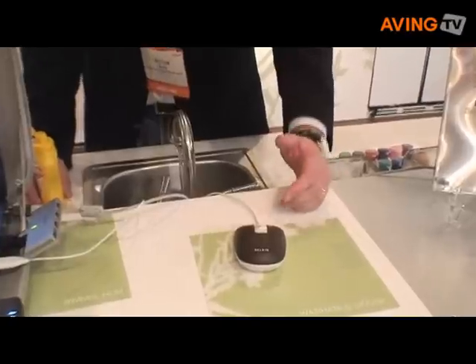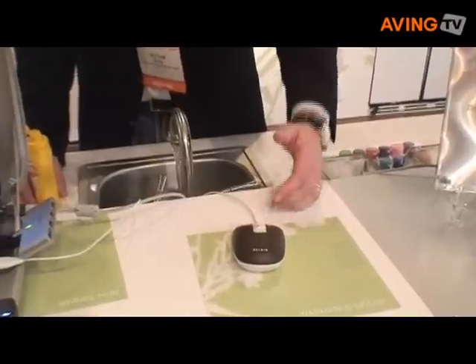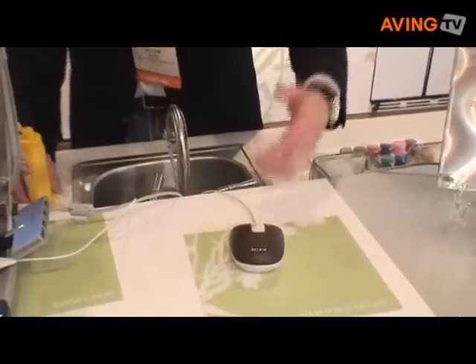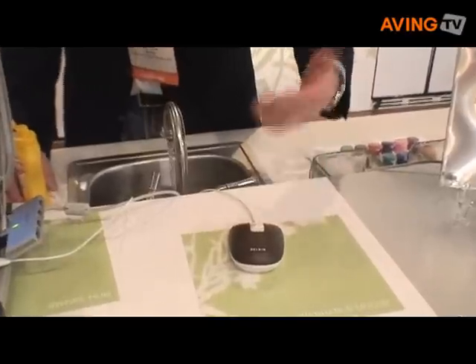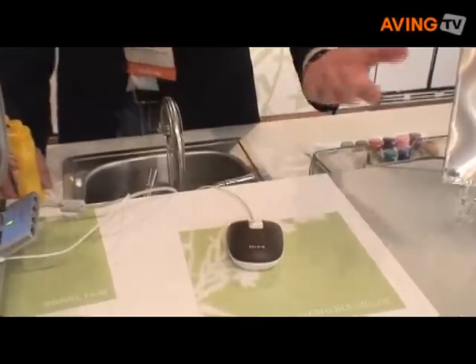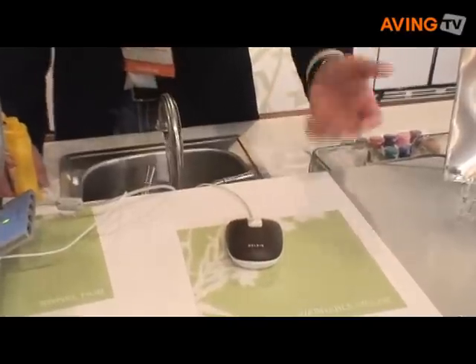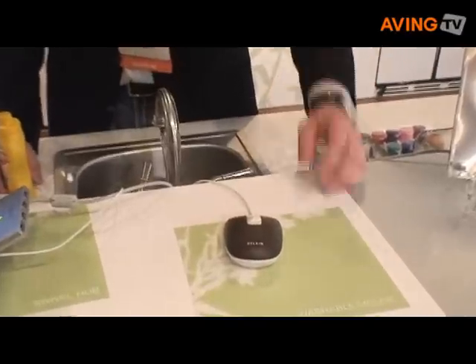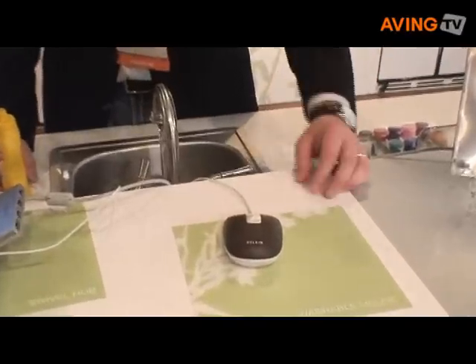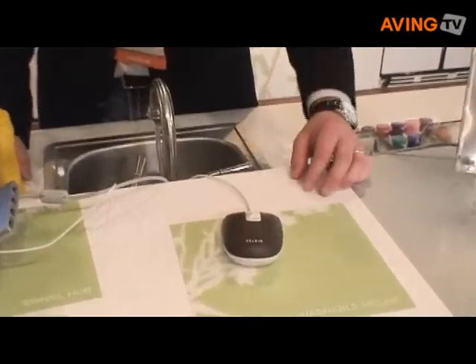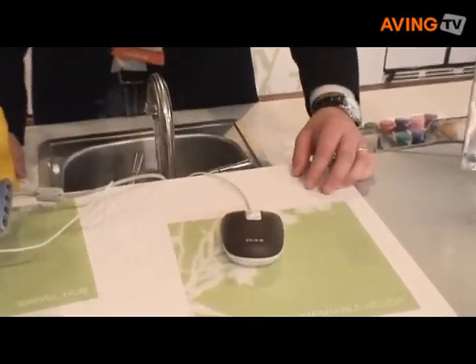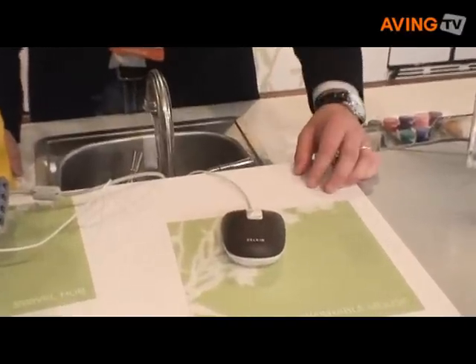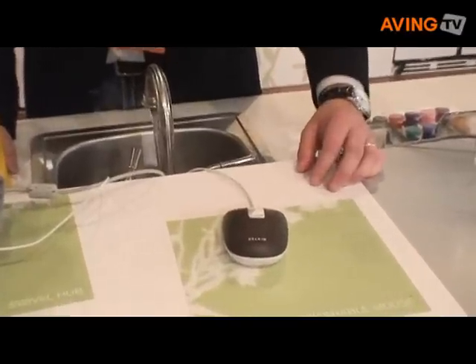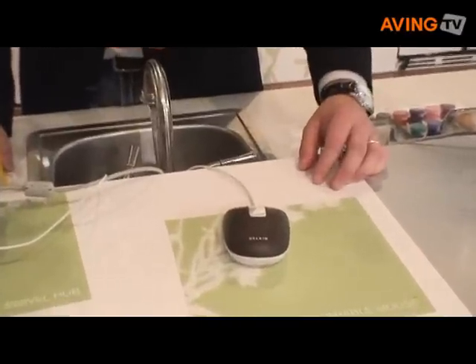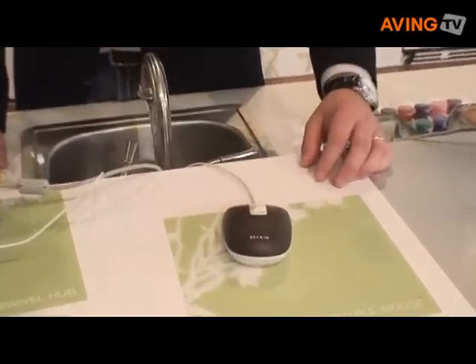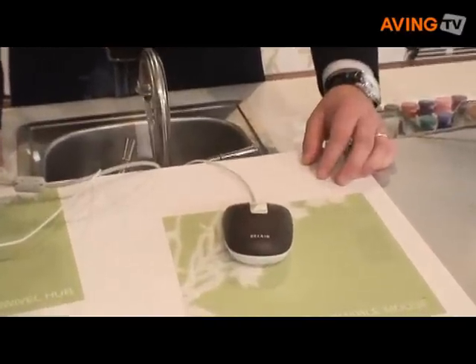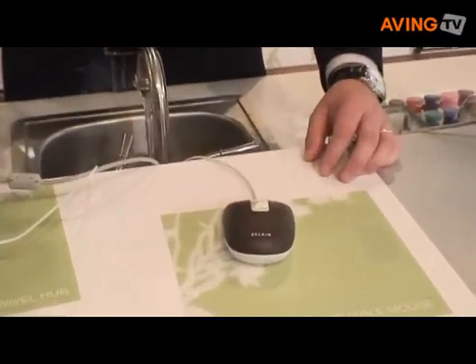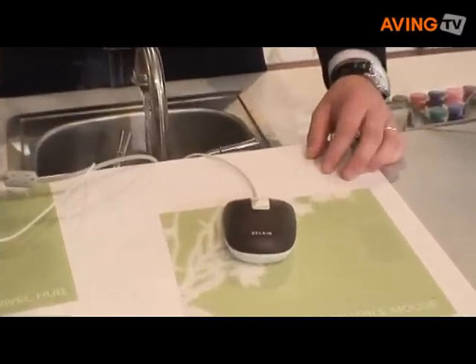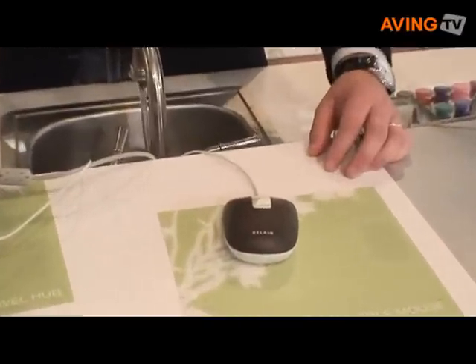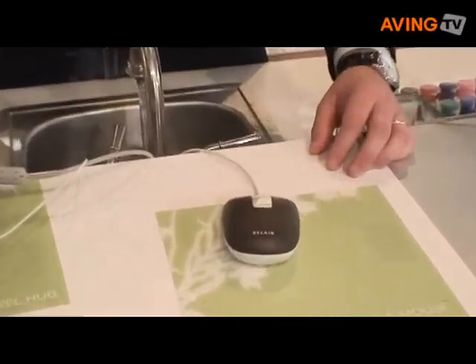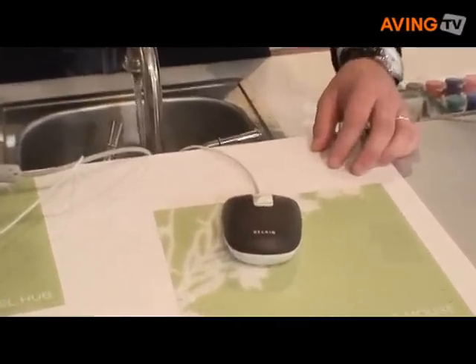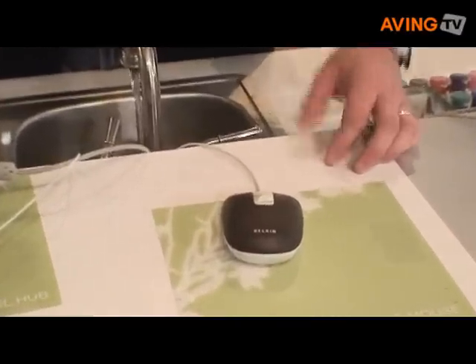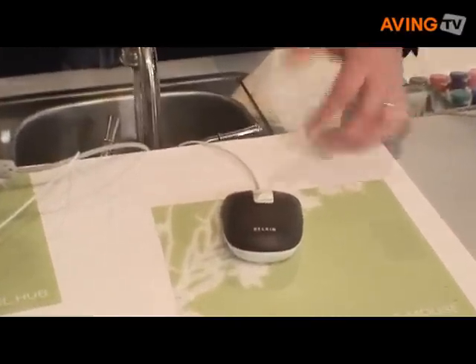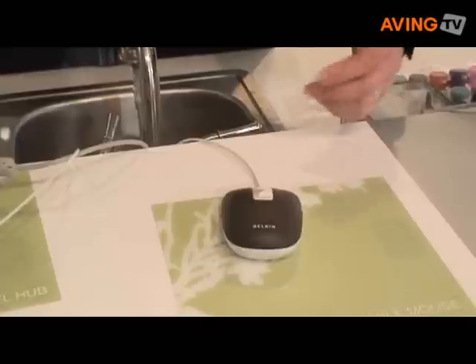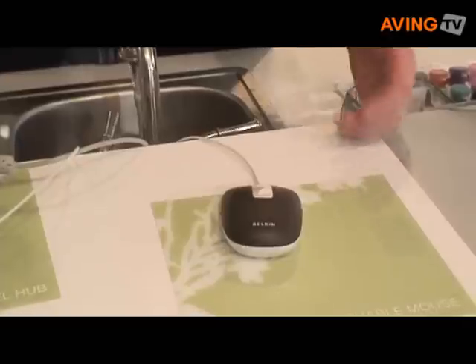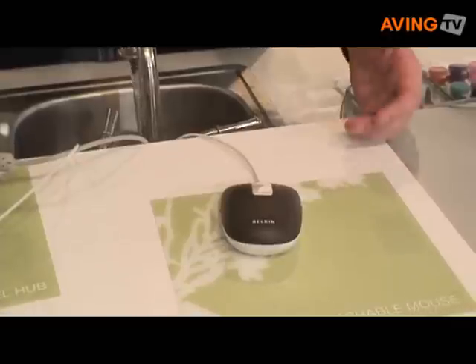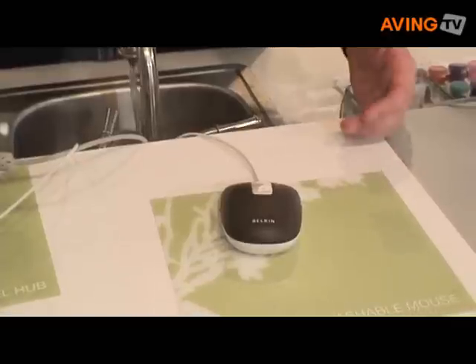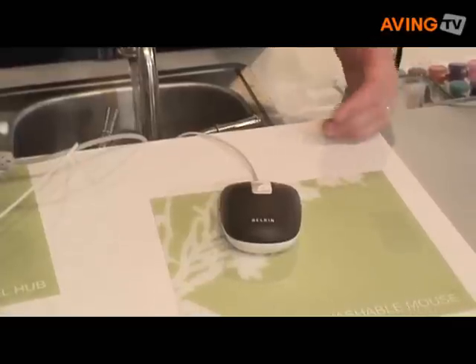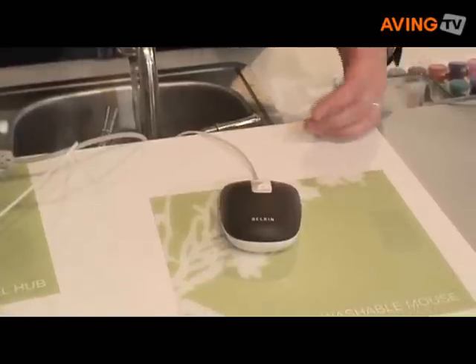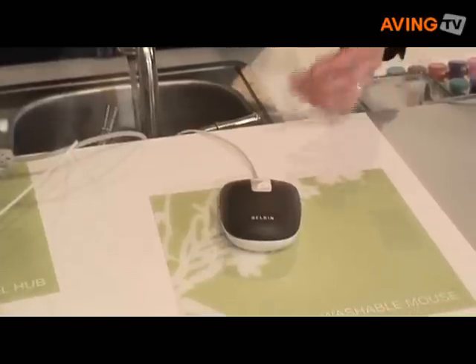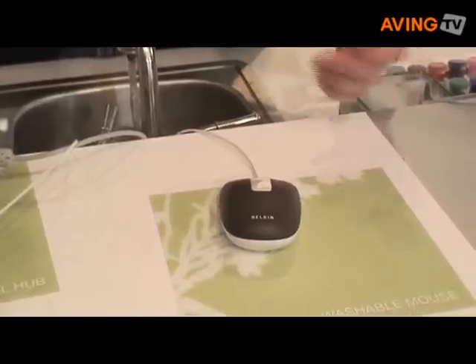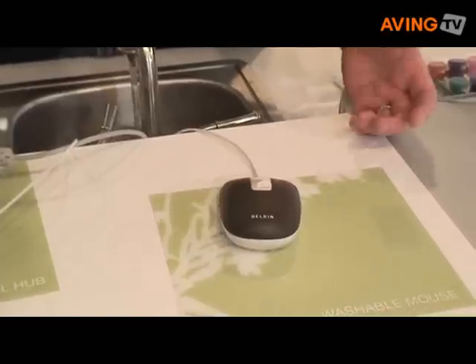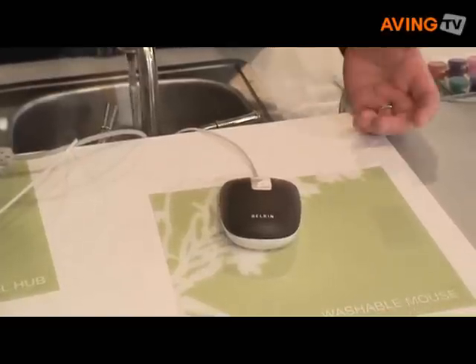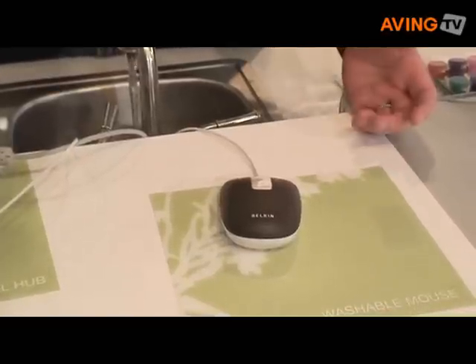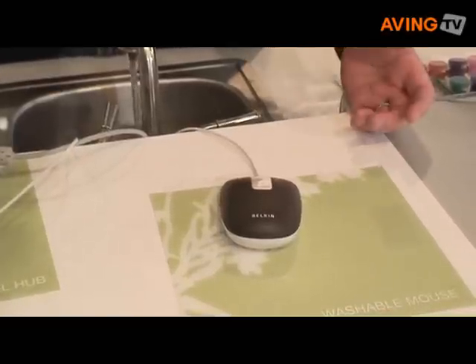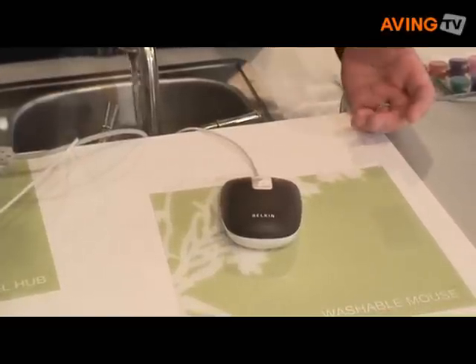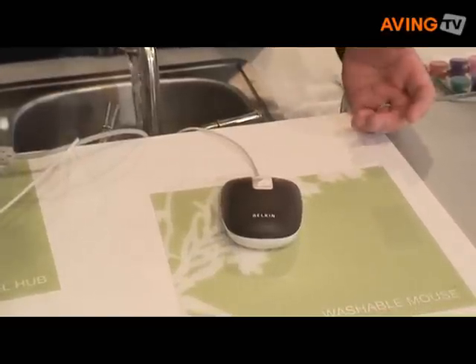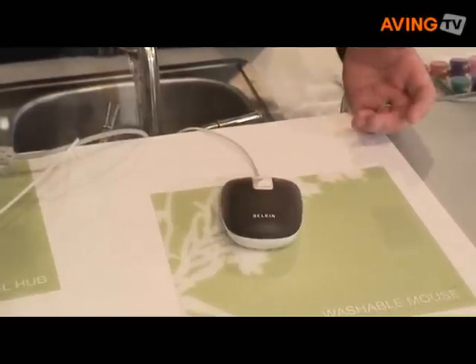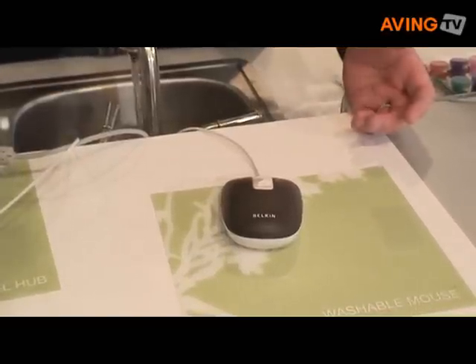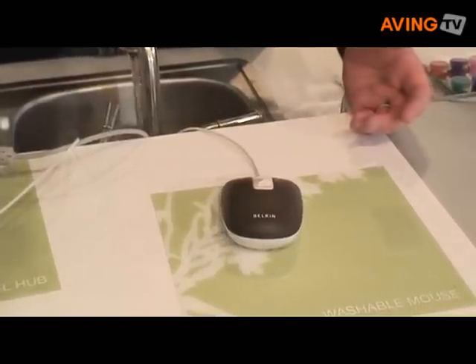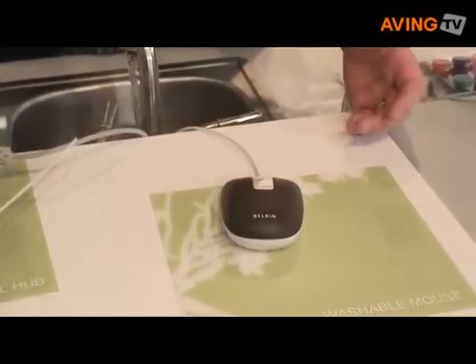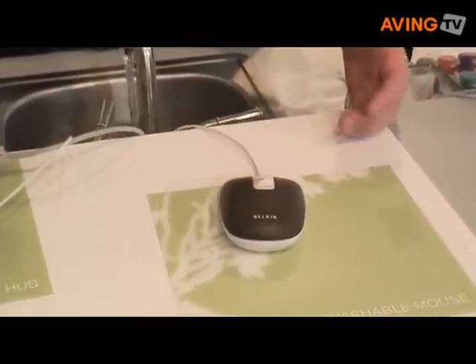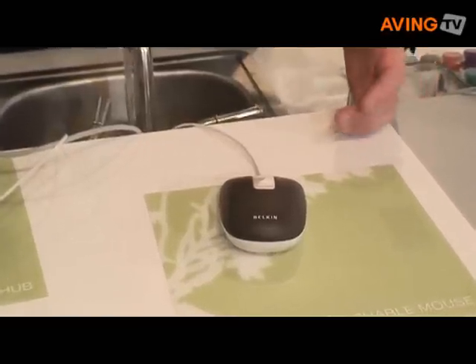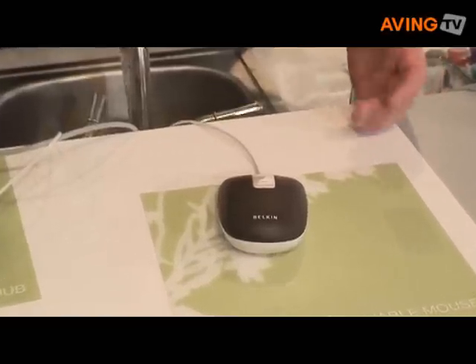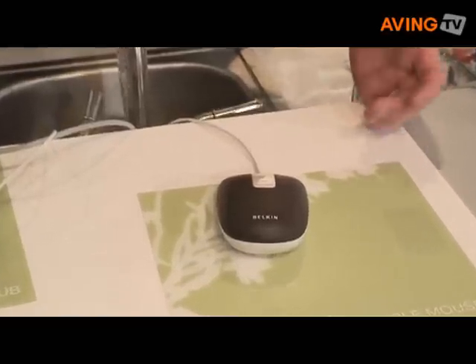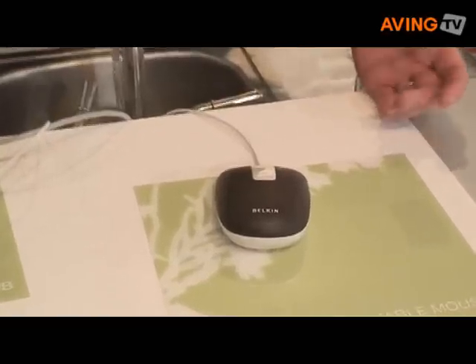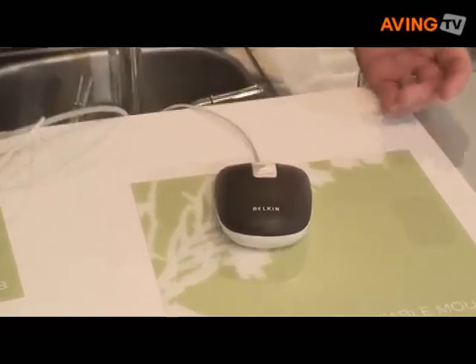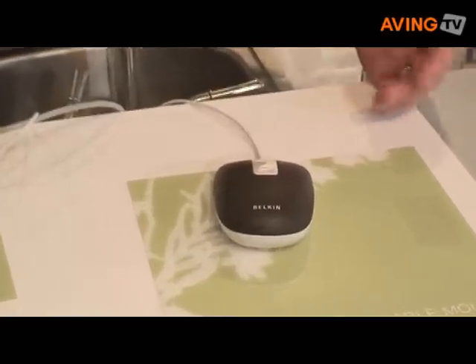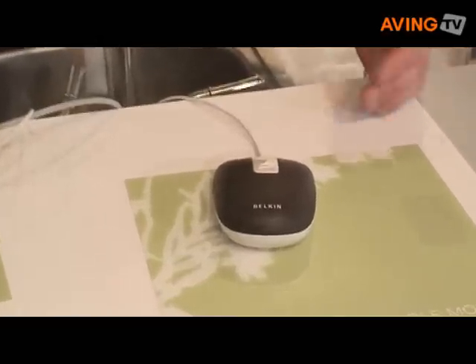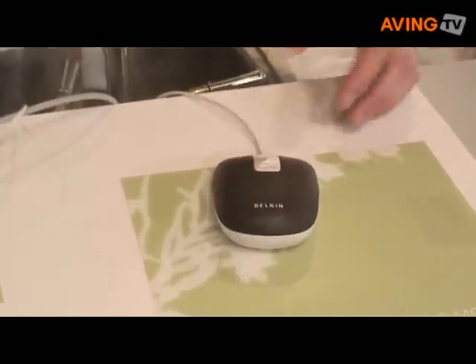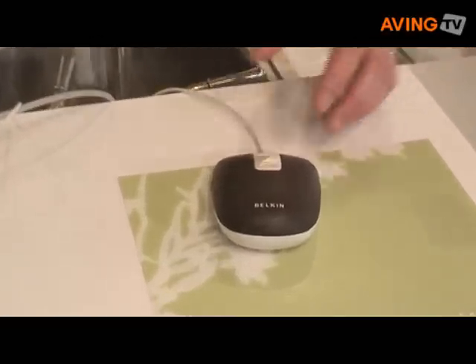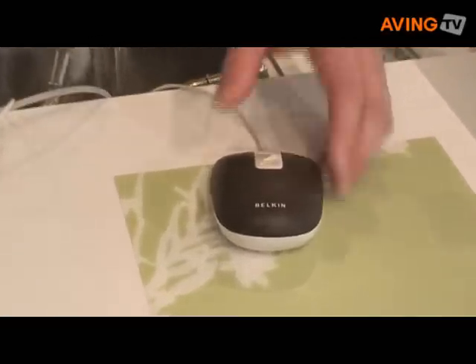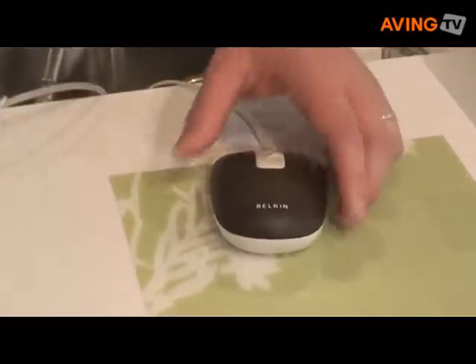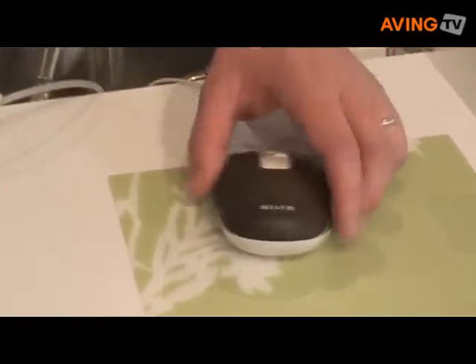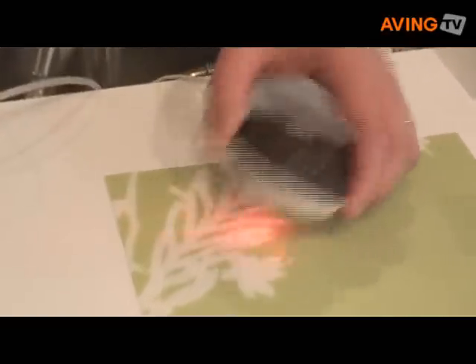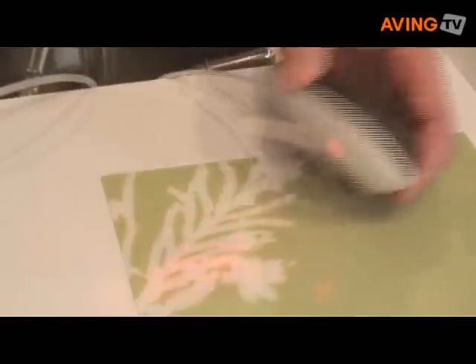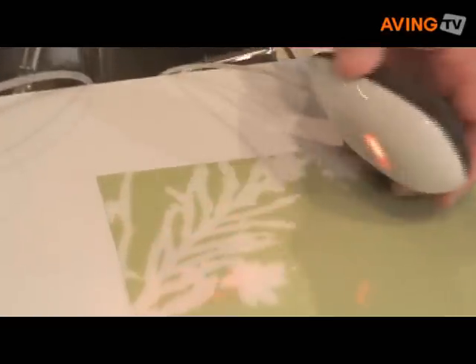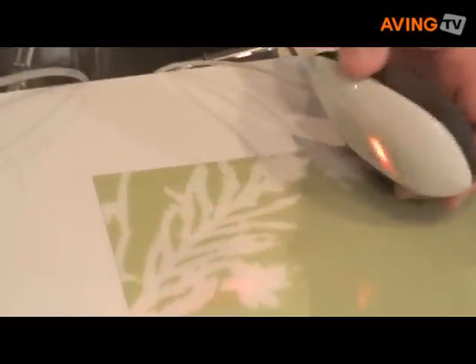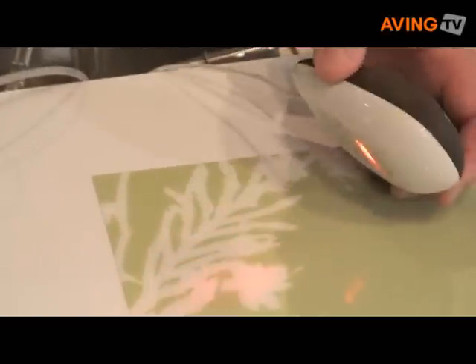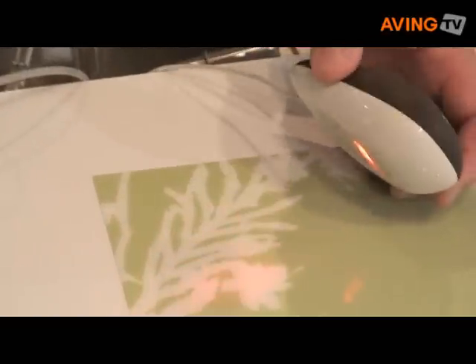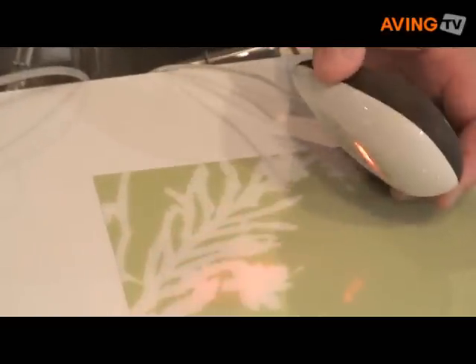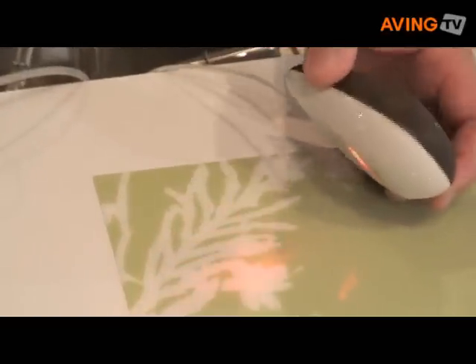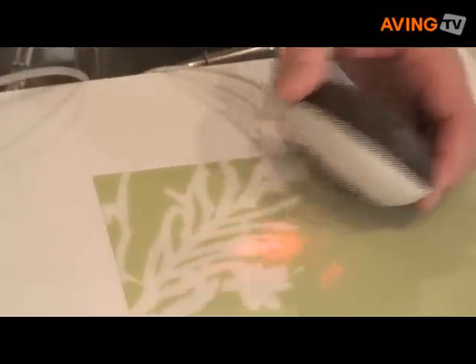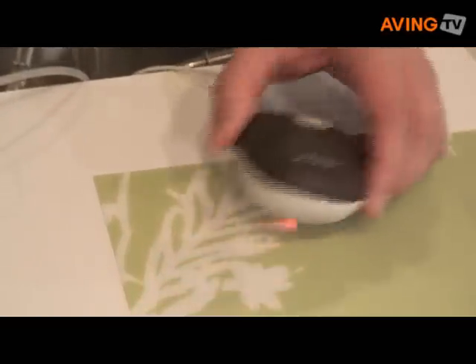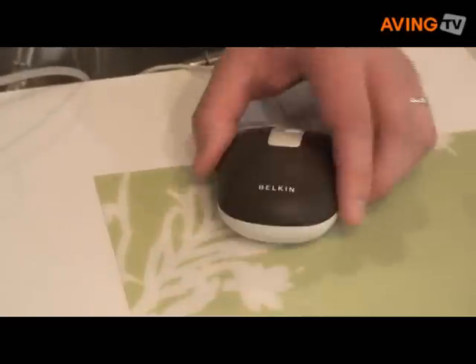In fact, even when you're cooking in the kitchen, a lot of people like to download recipes in the kitchen while they're baking, and they can also get the mouse dirty.